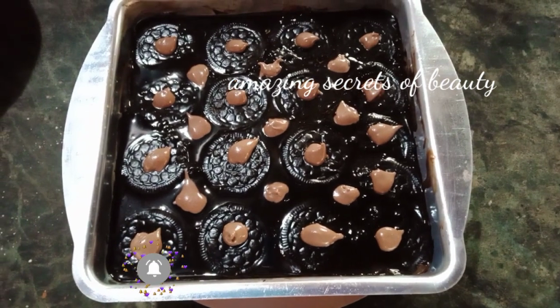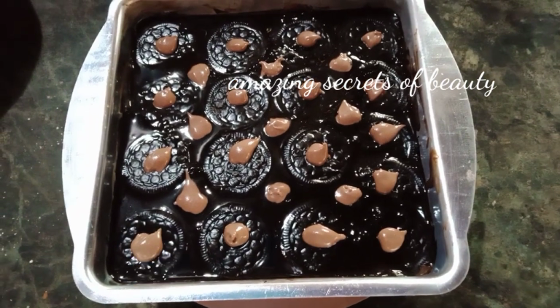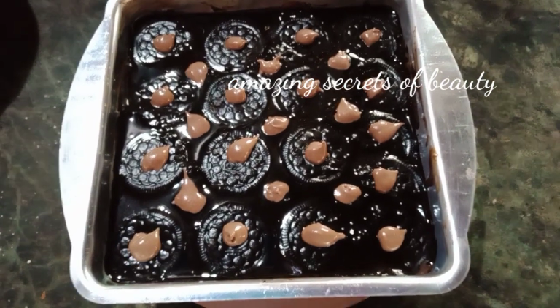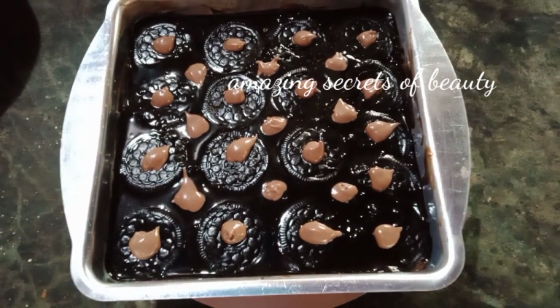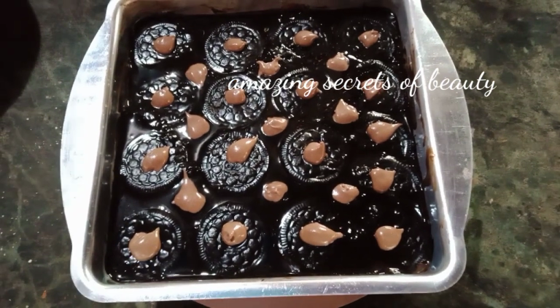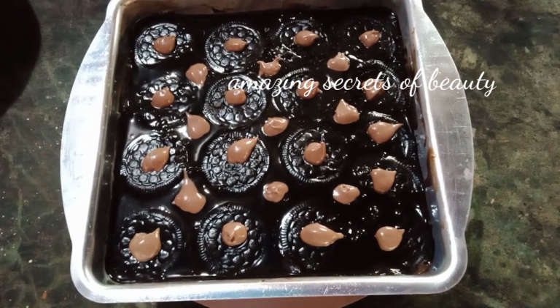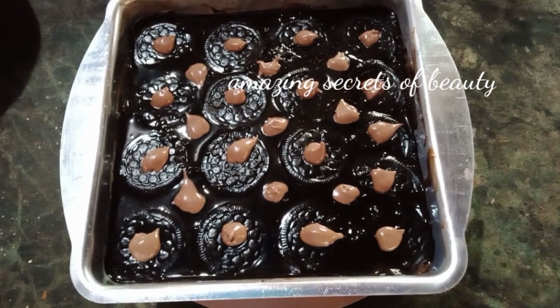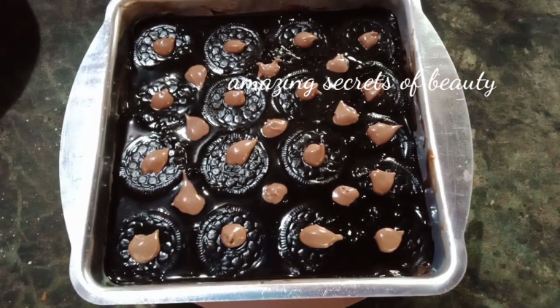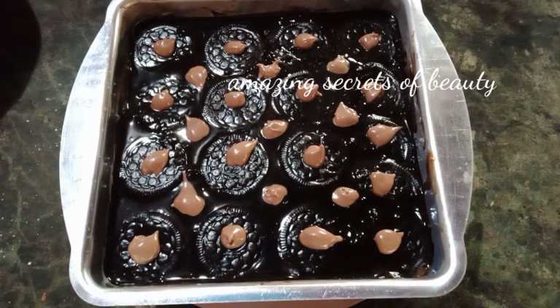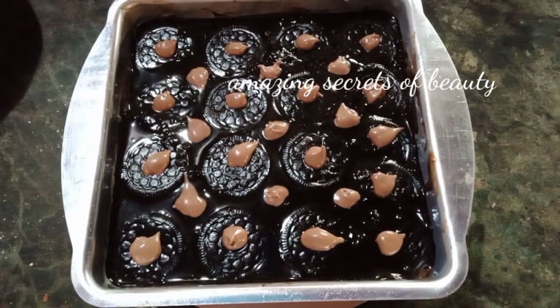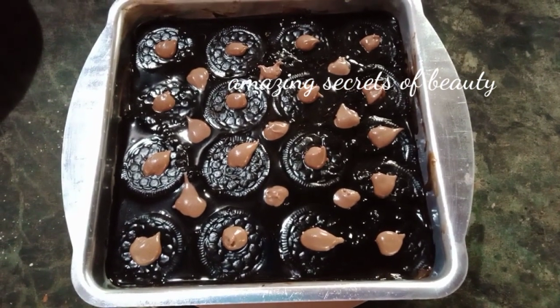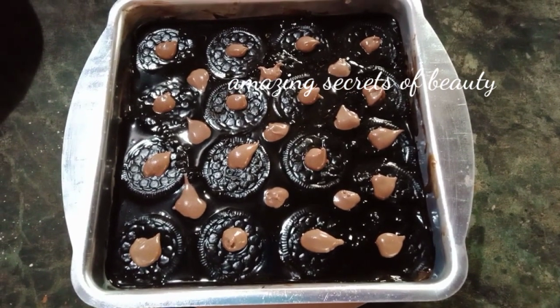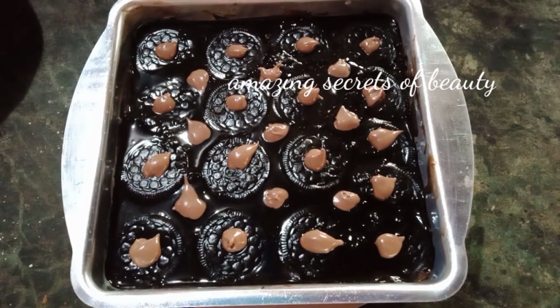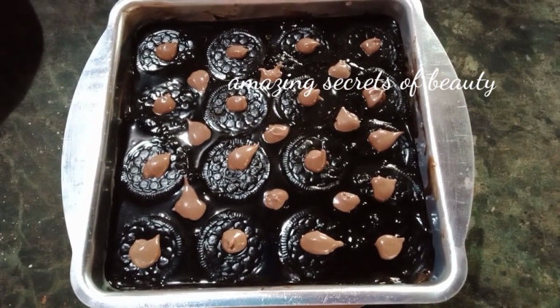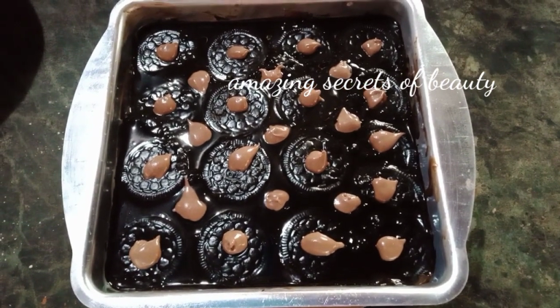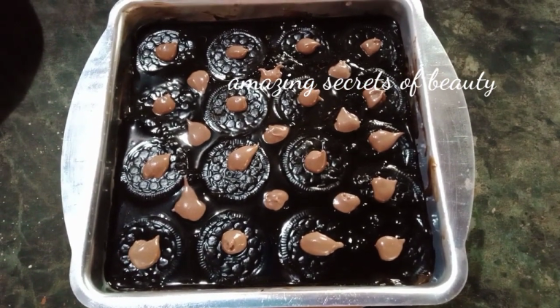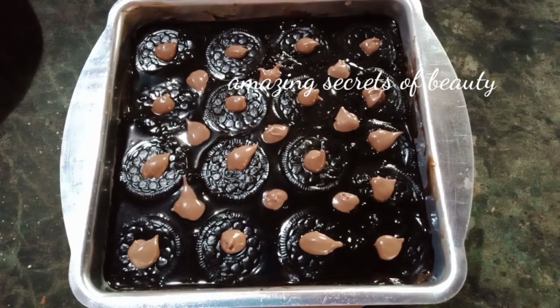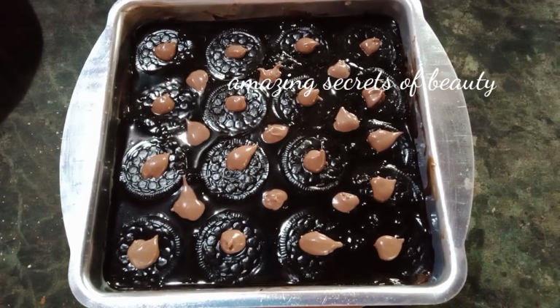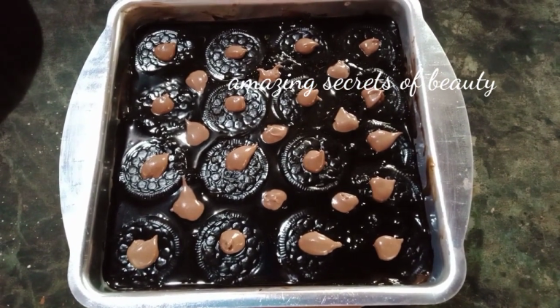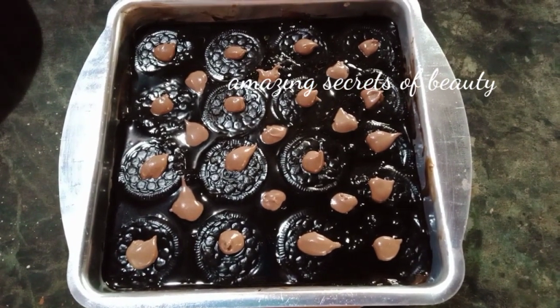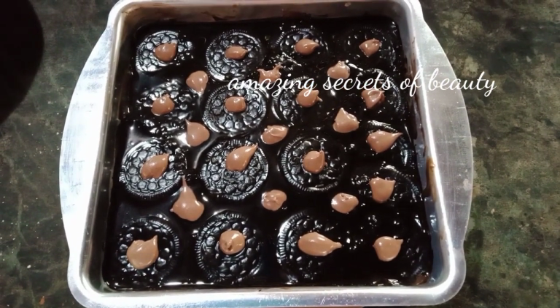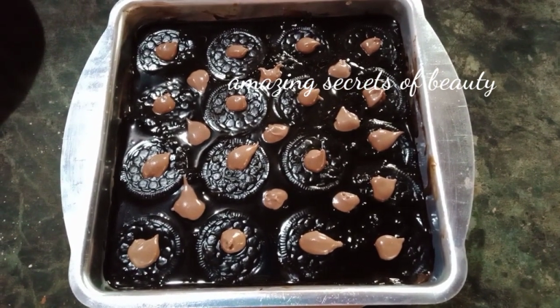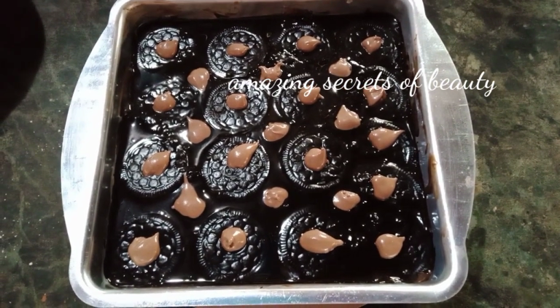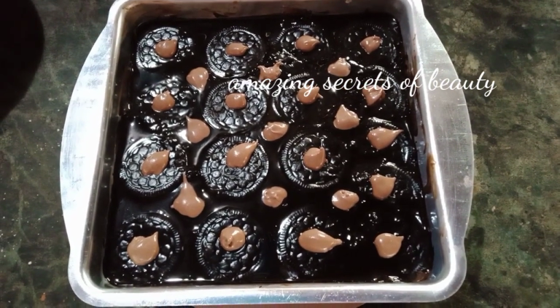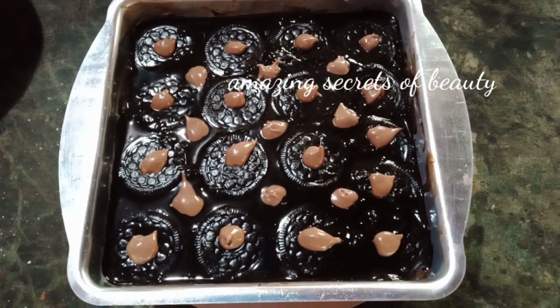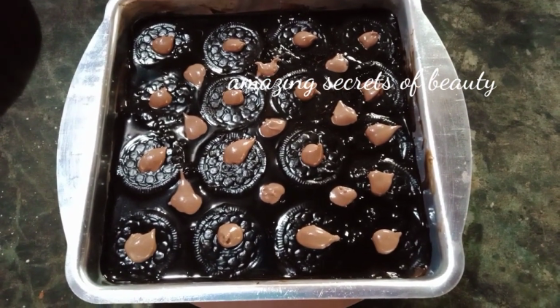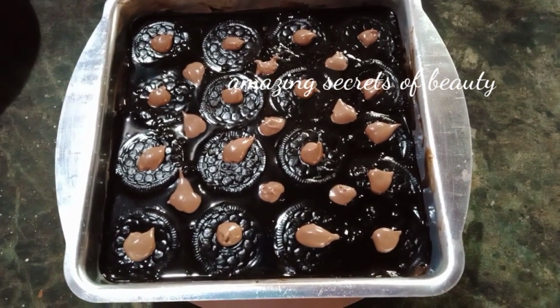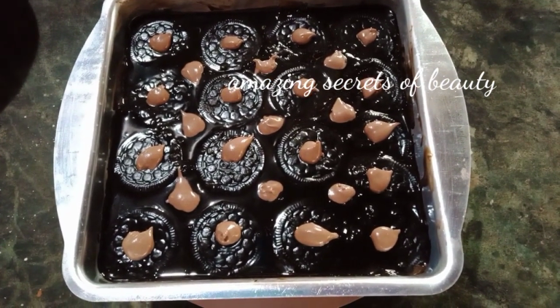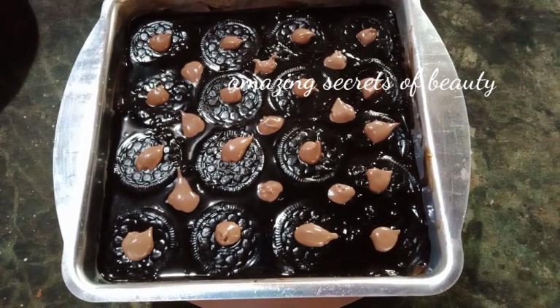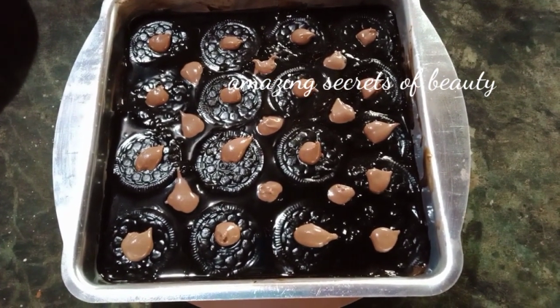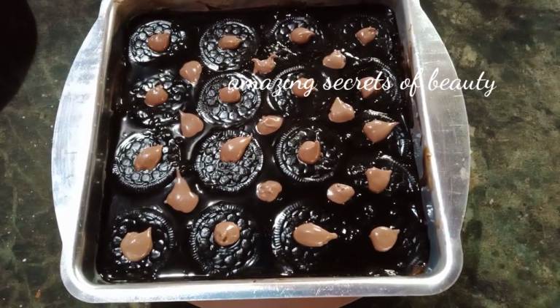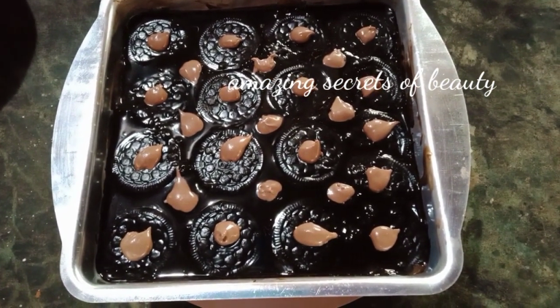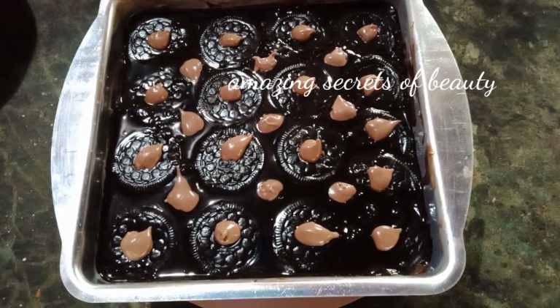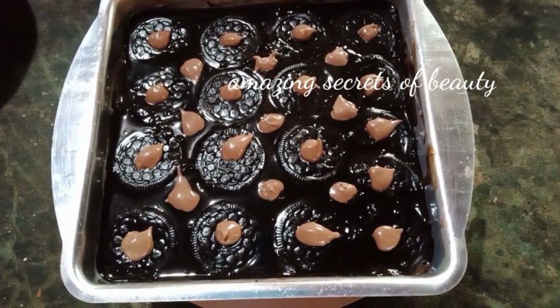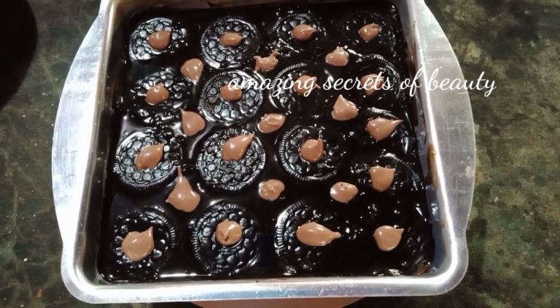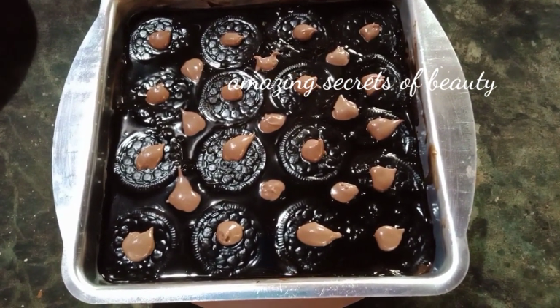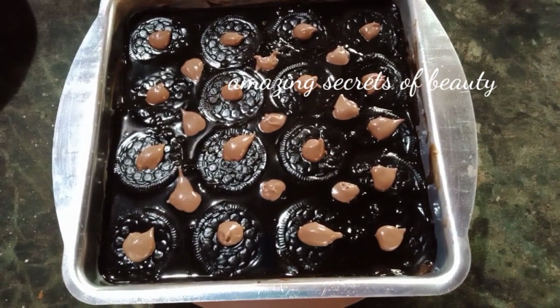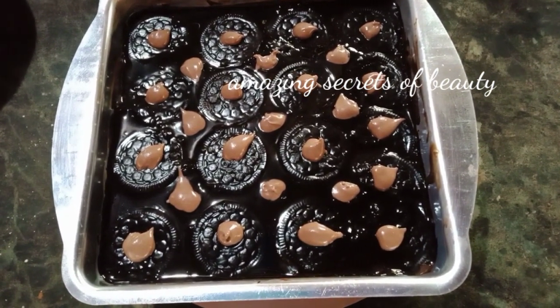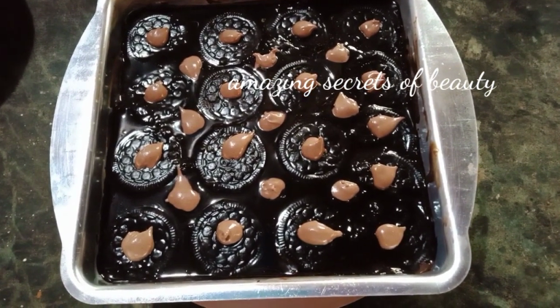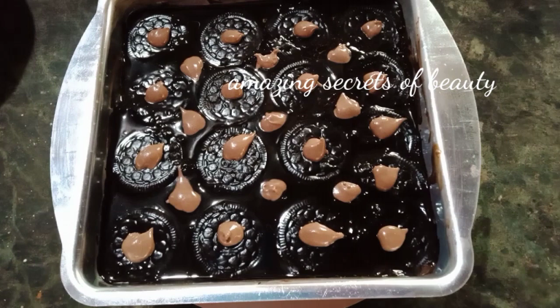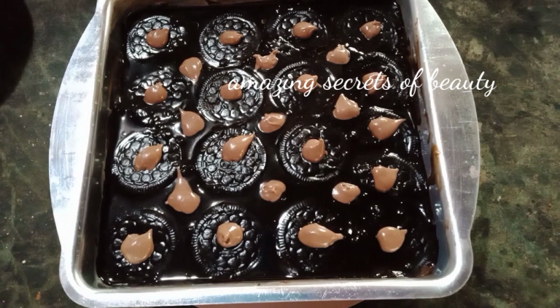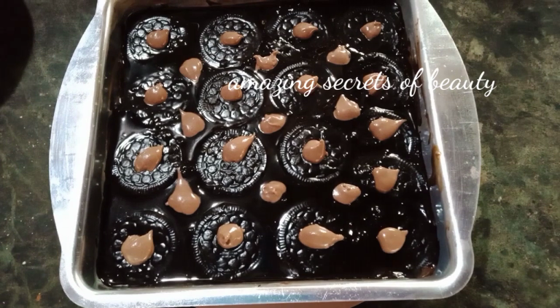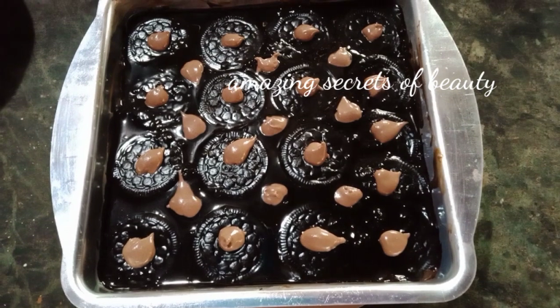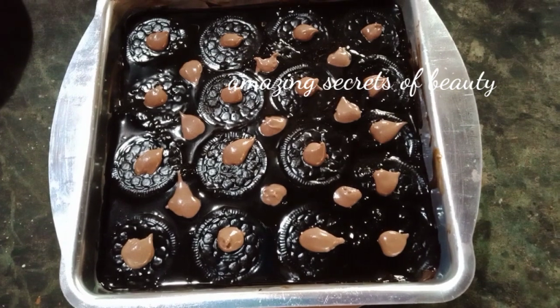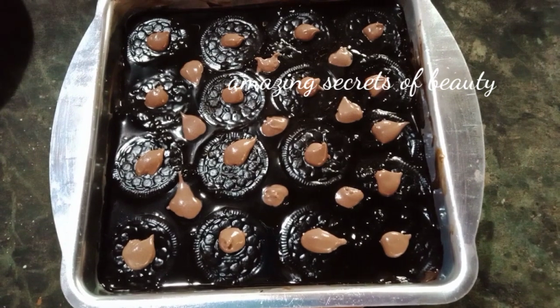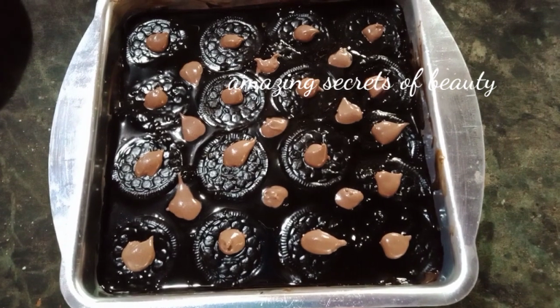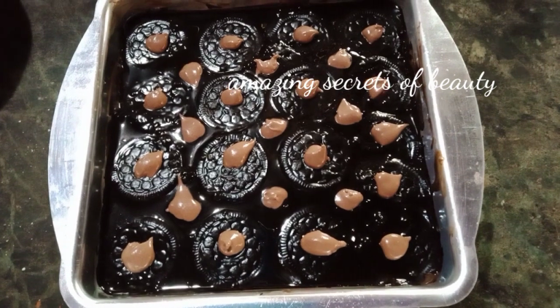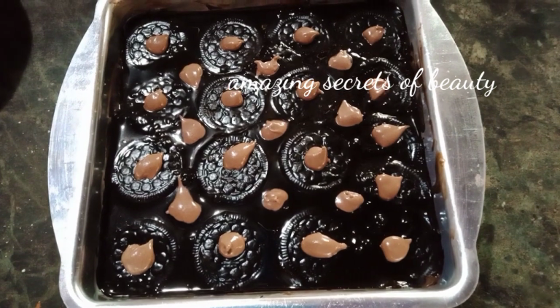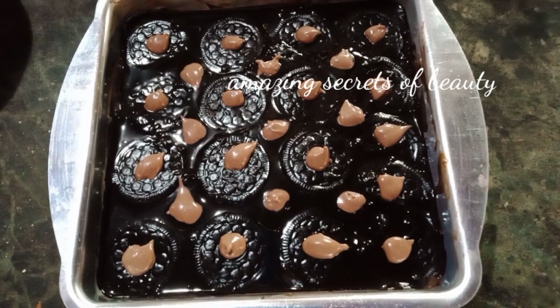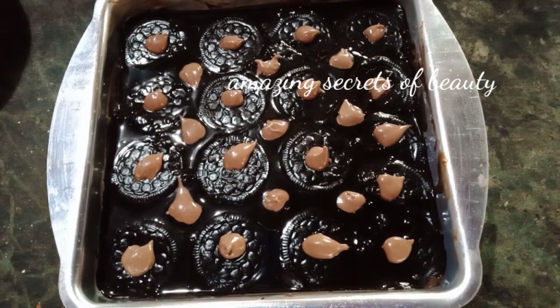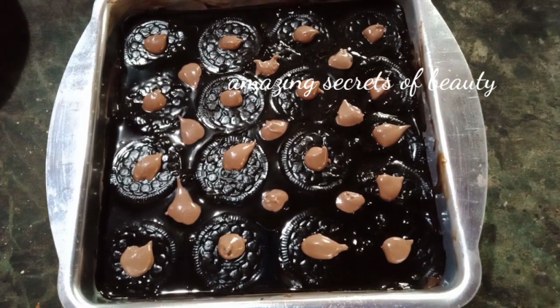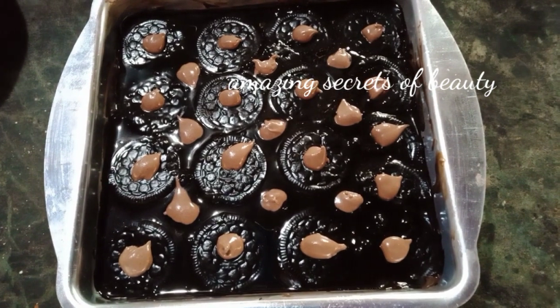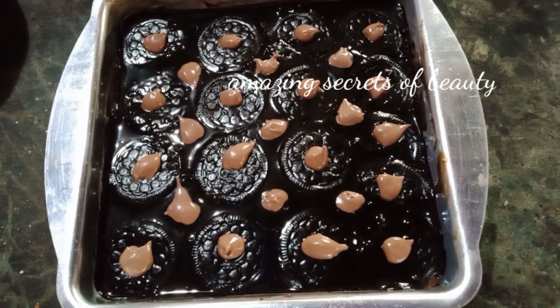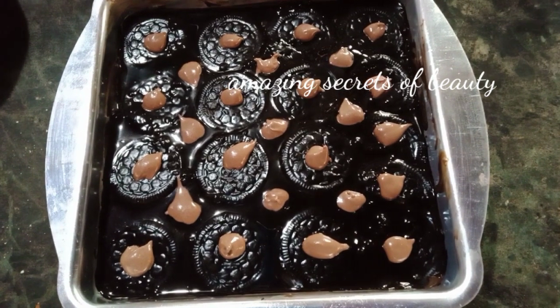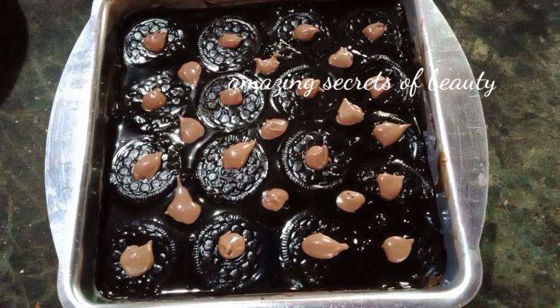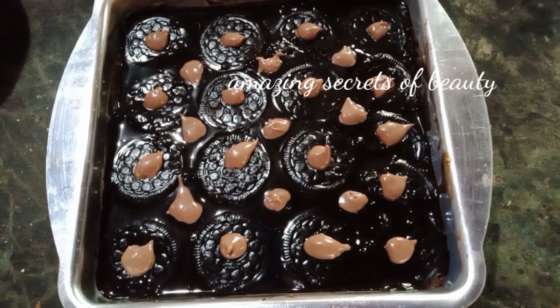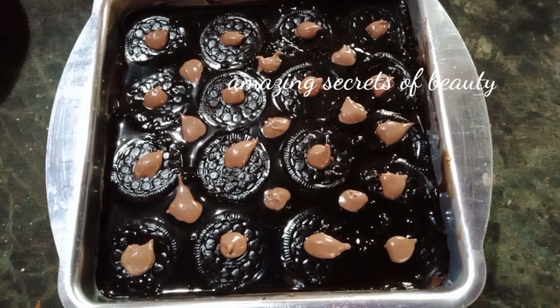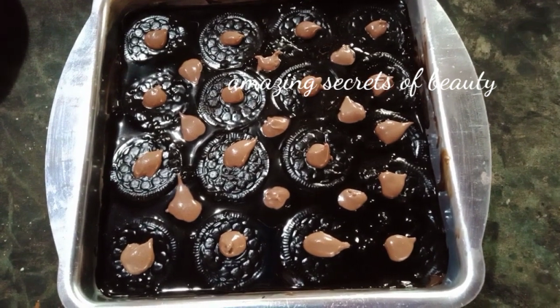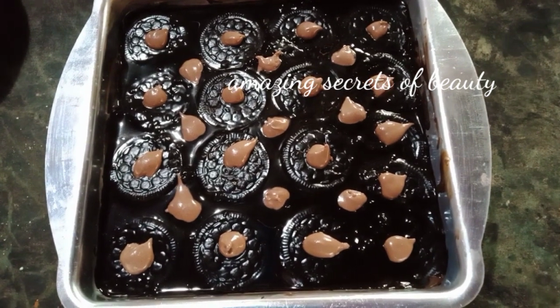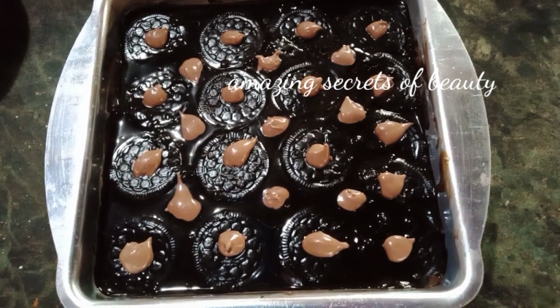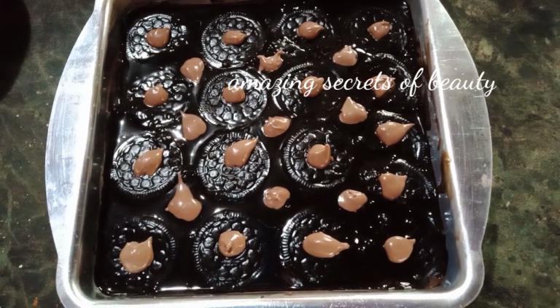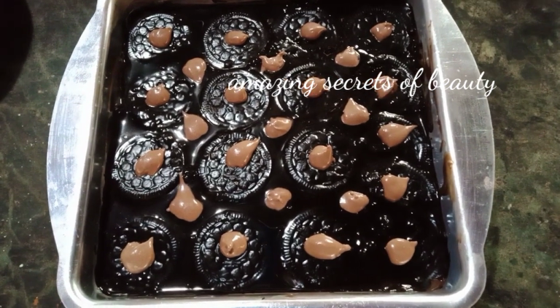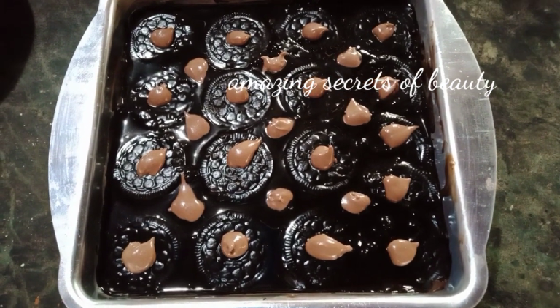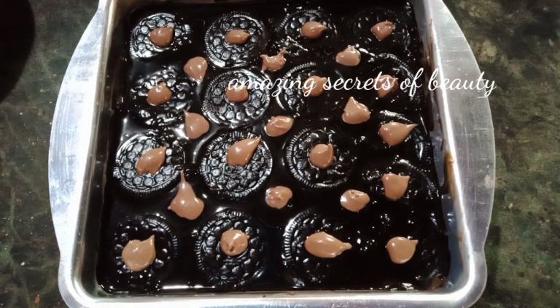If you are ready for this pudding, subscribe to my channel.